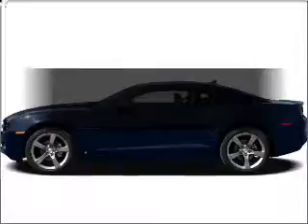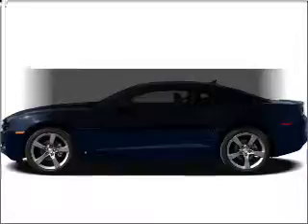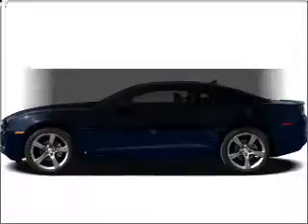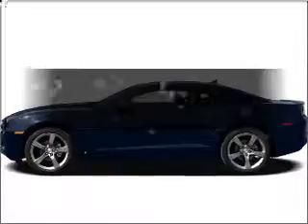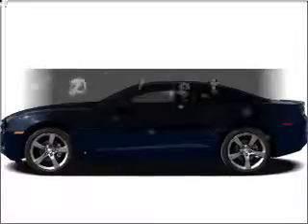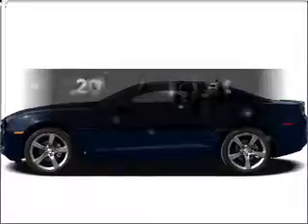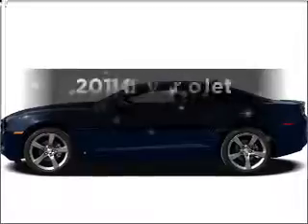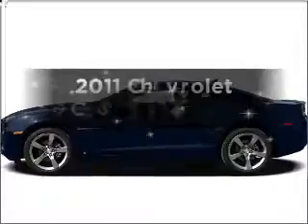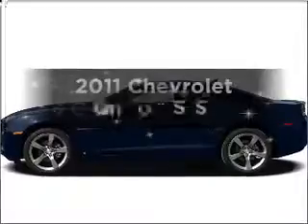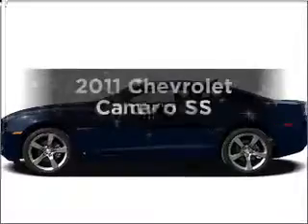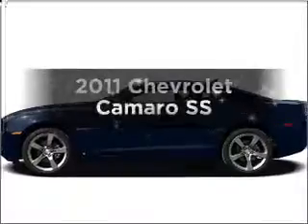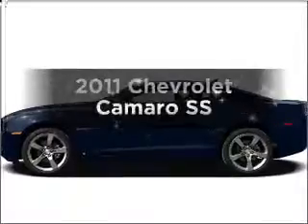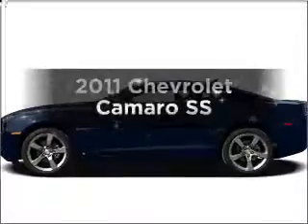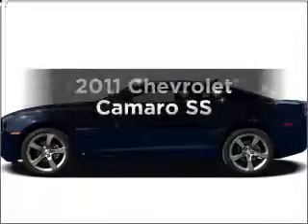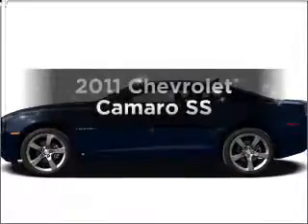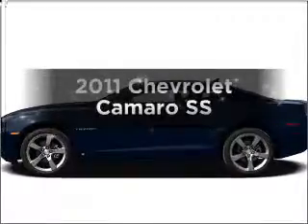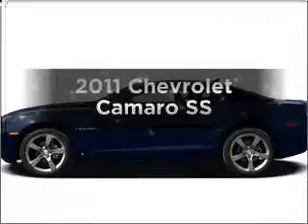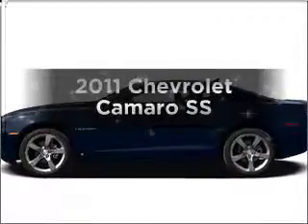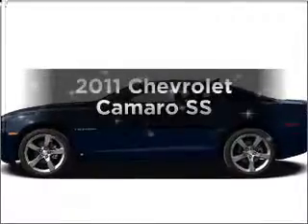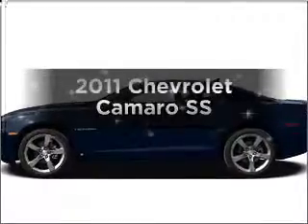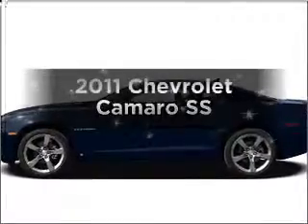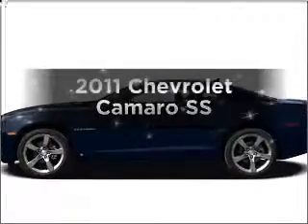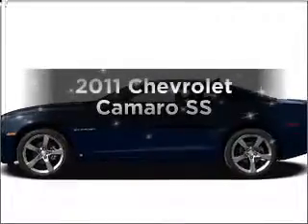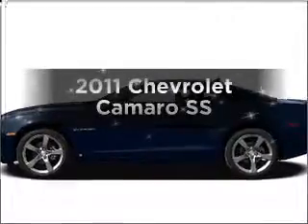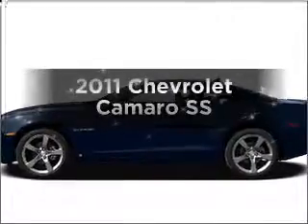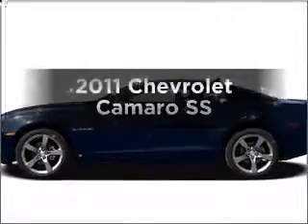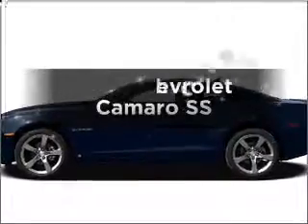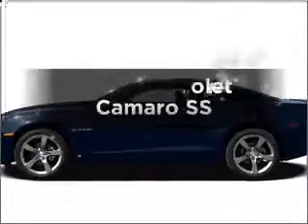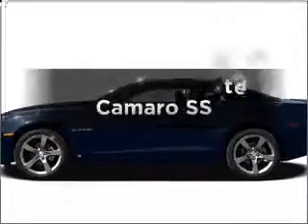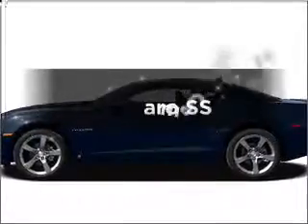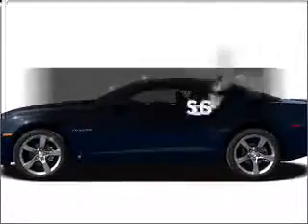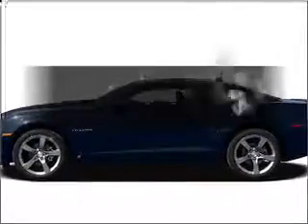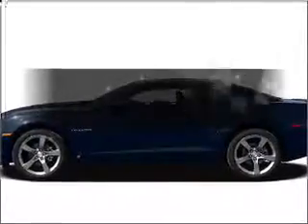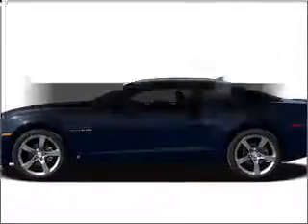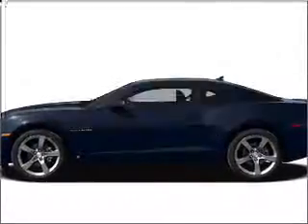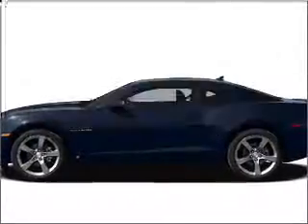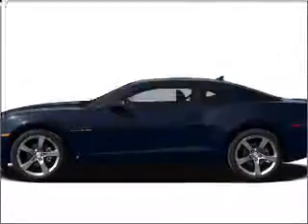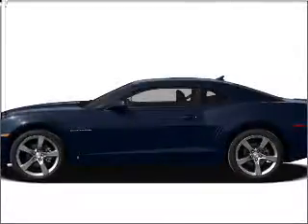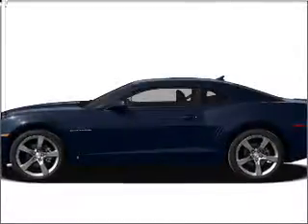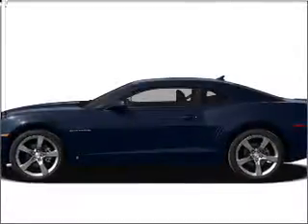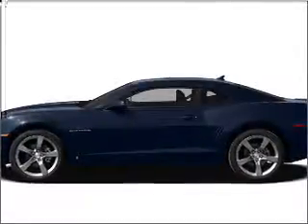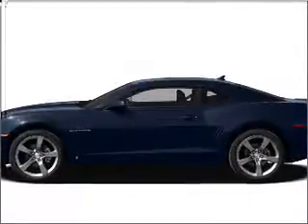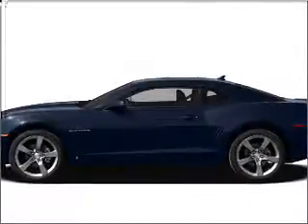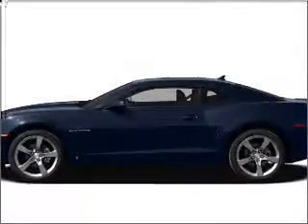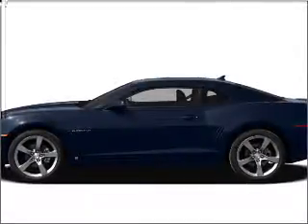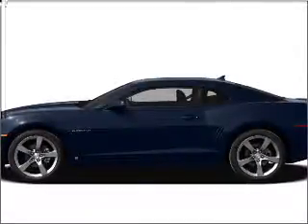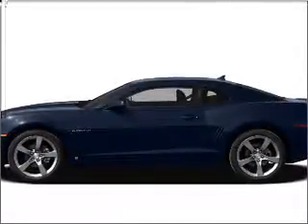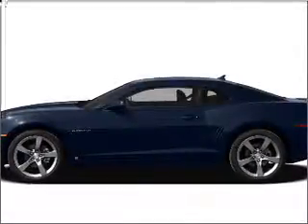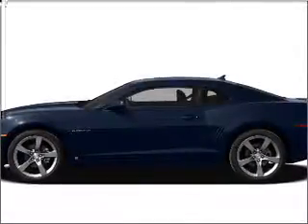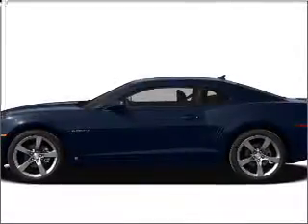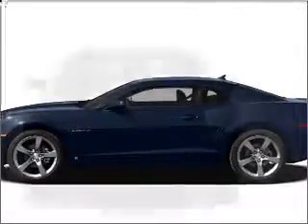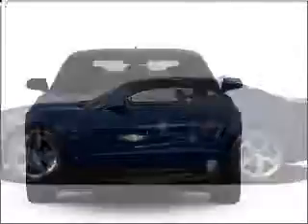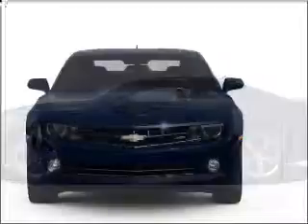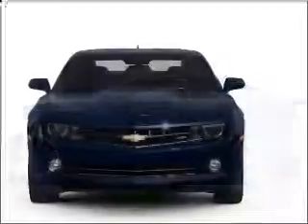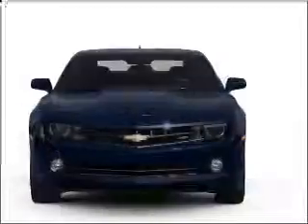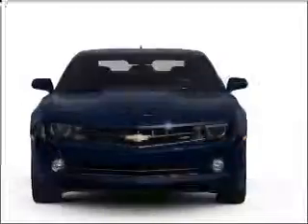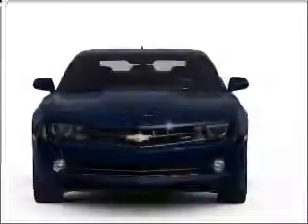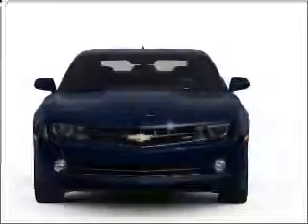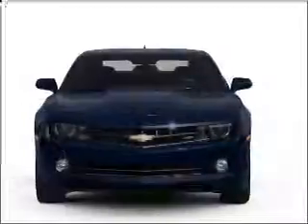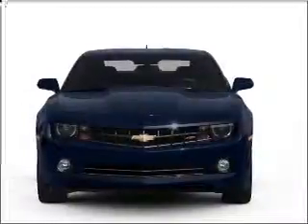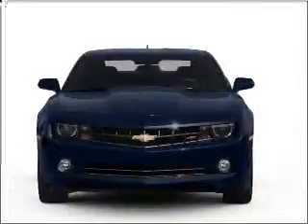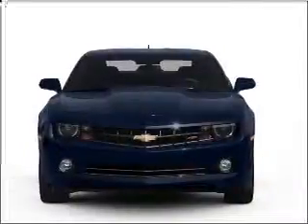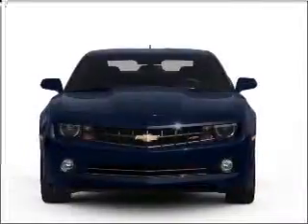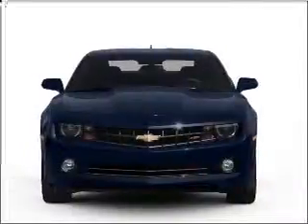Introducing the 2011 Chevrolet Camaro. Everything you need under one roof with this great vehicle.